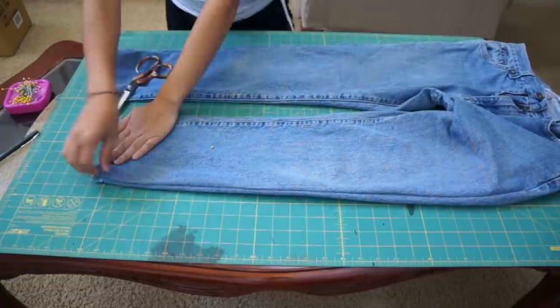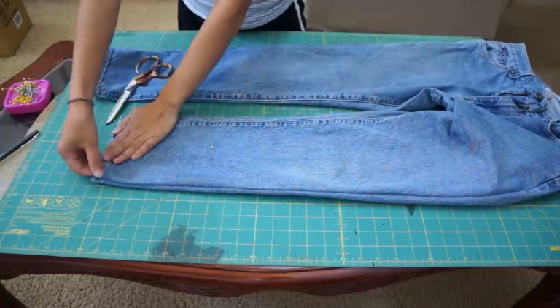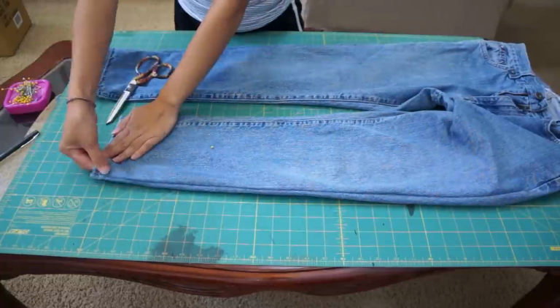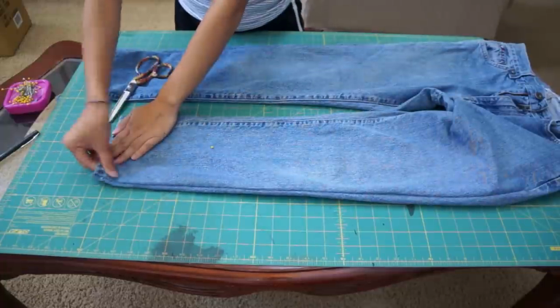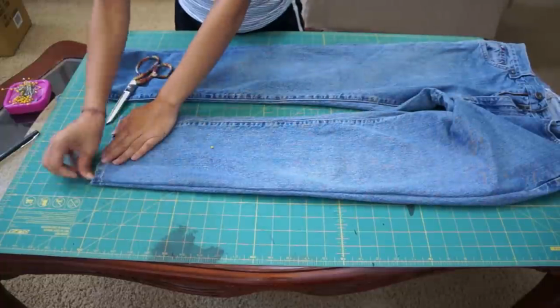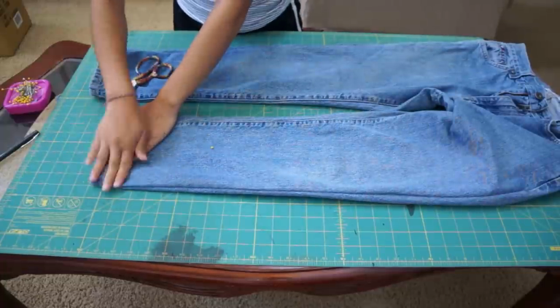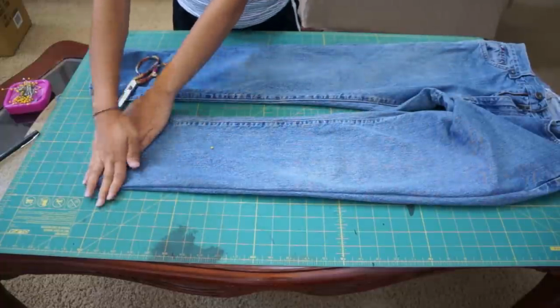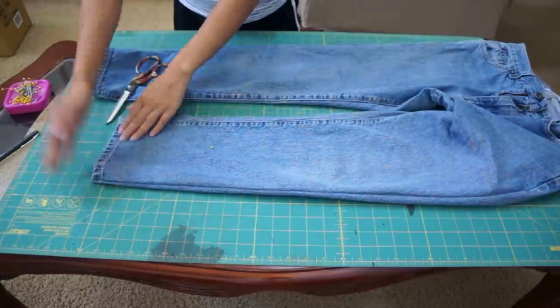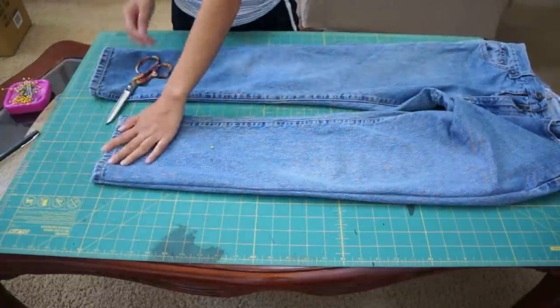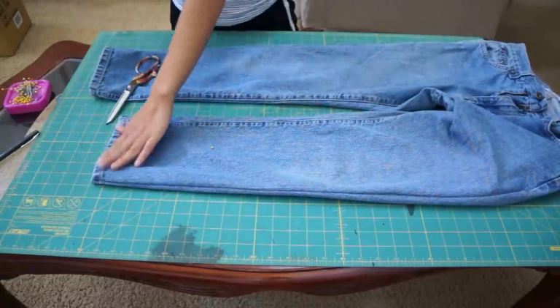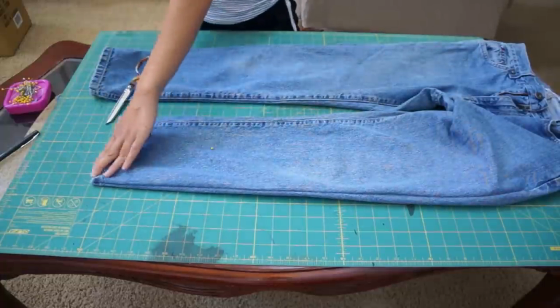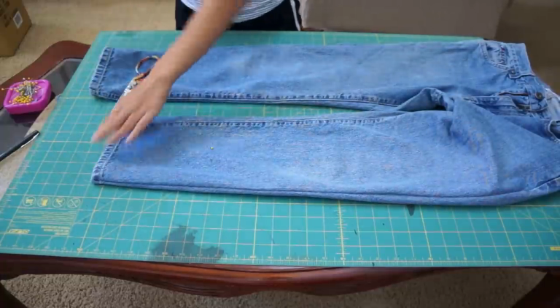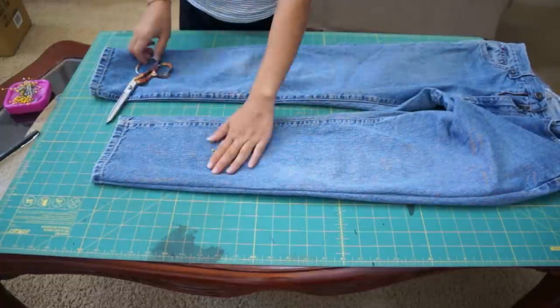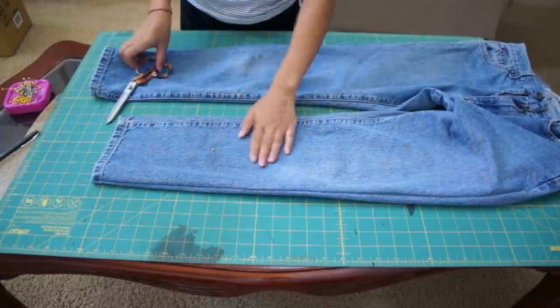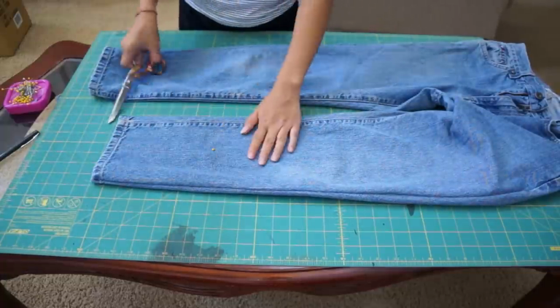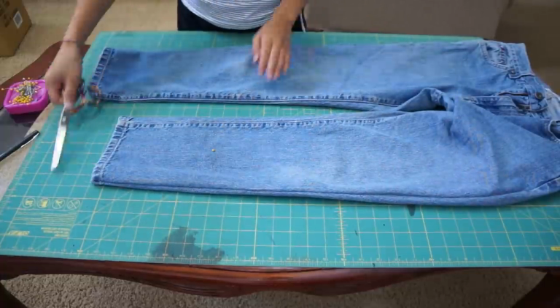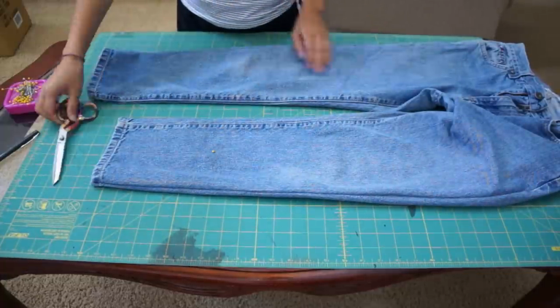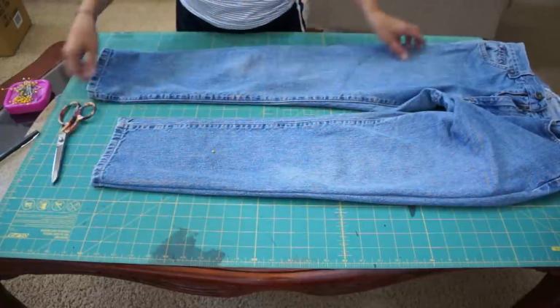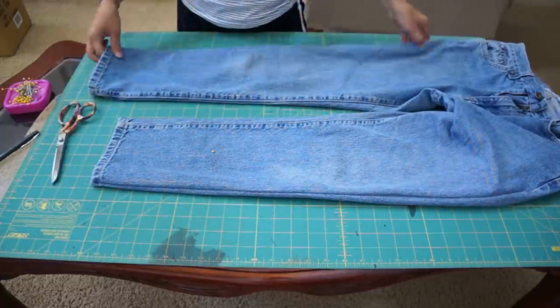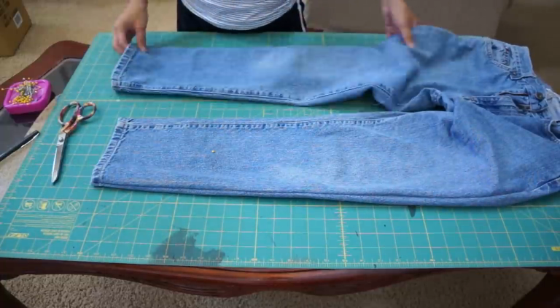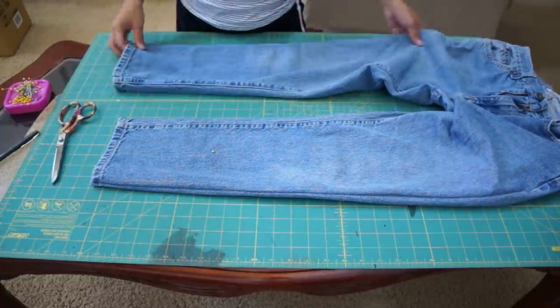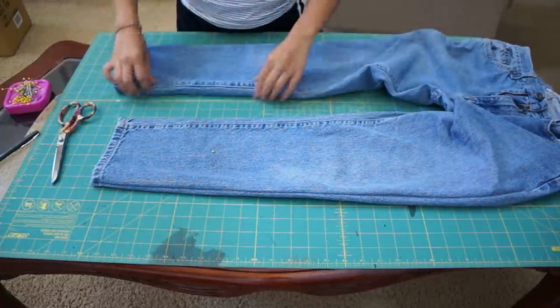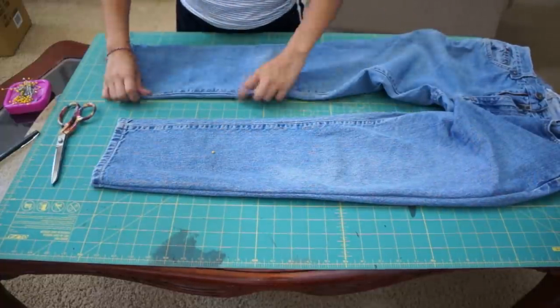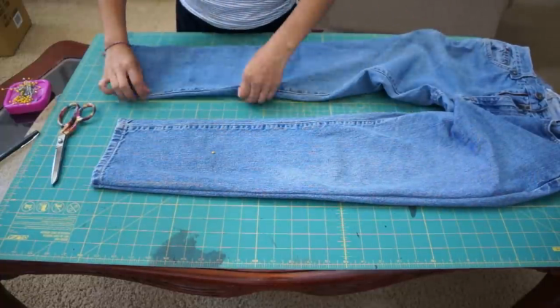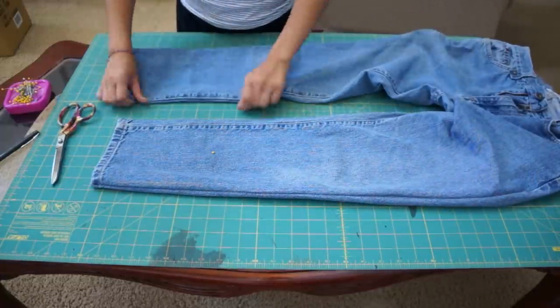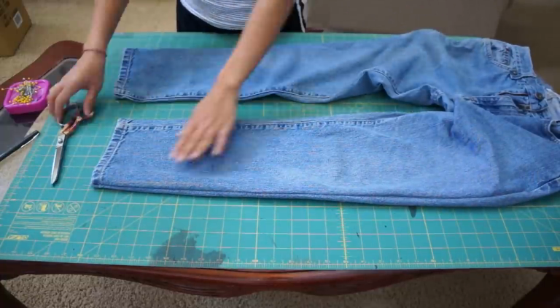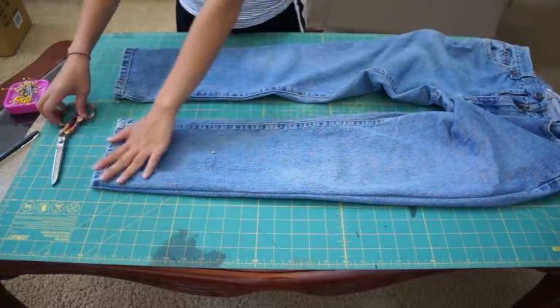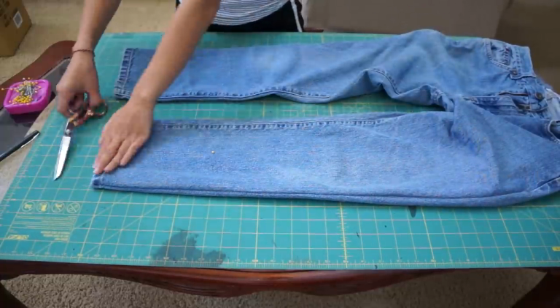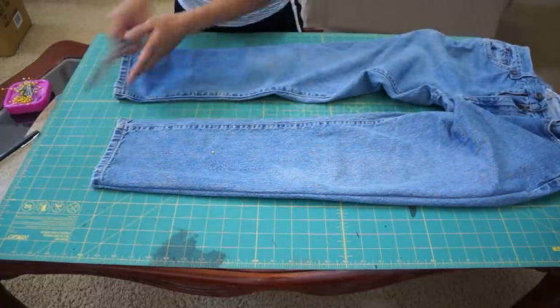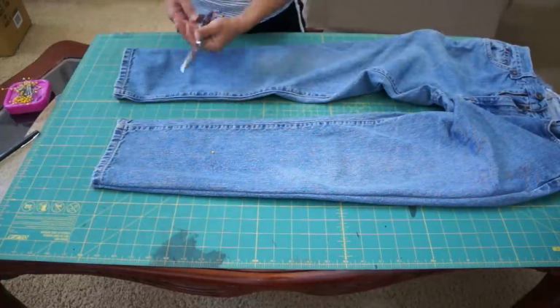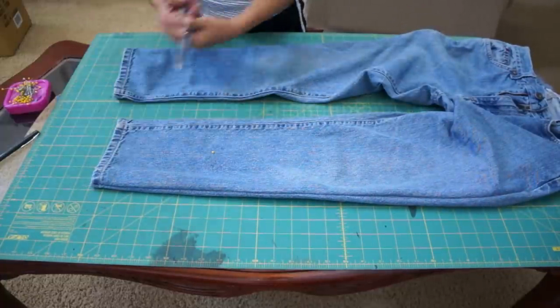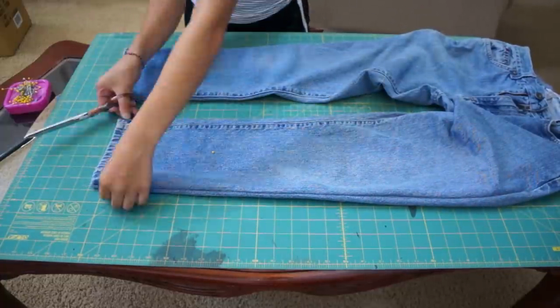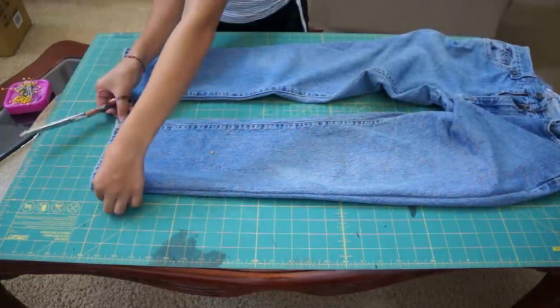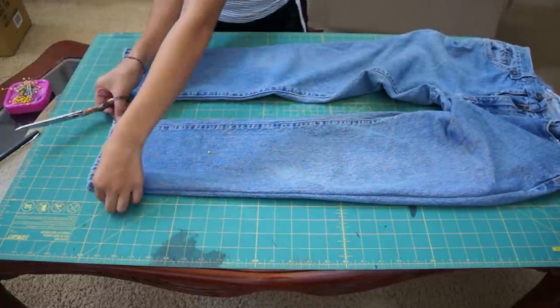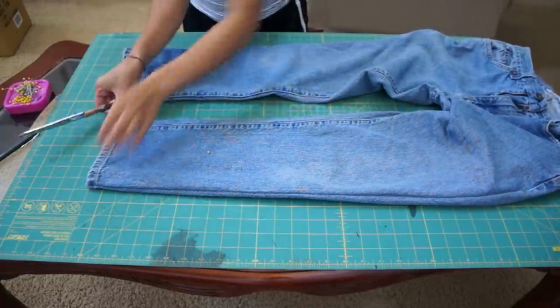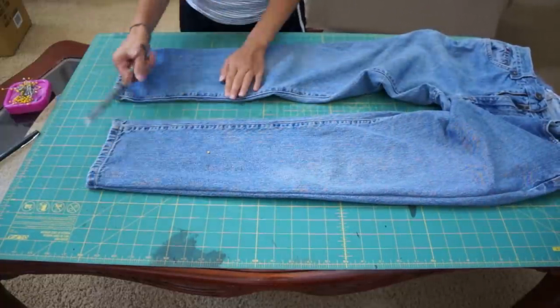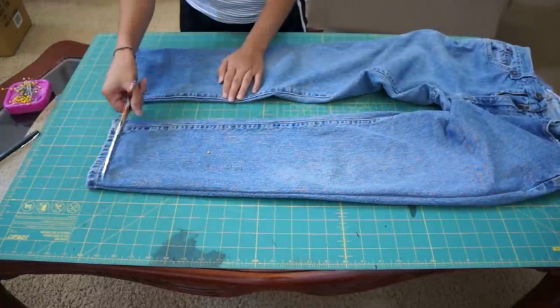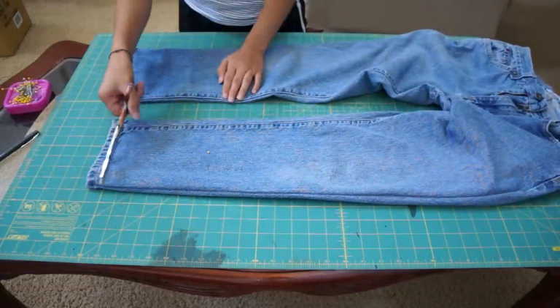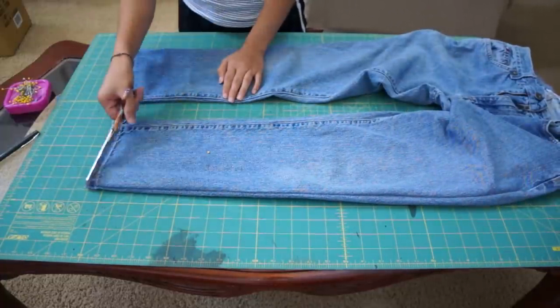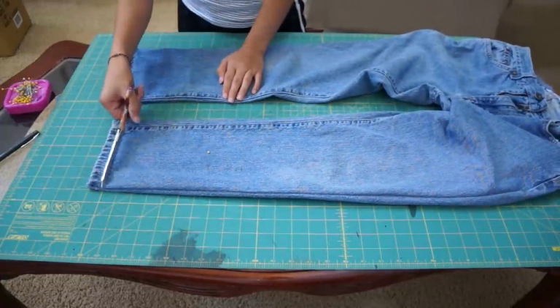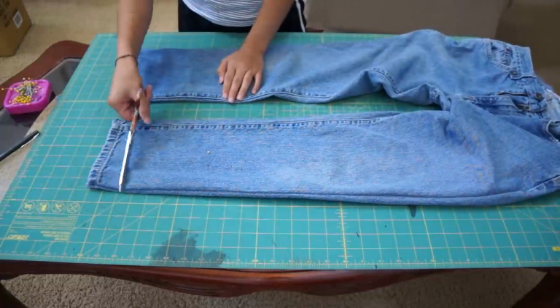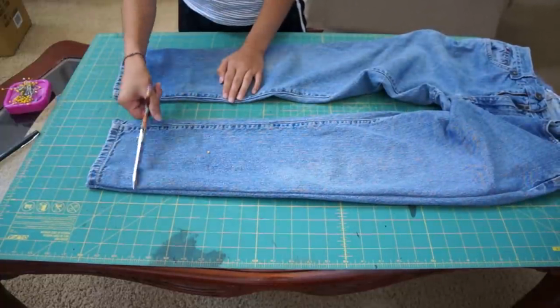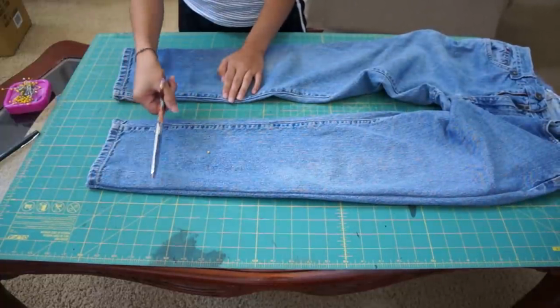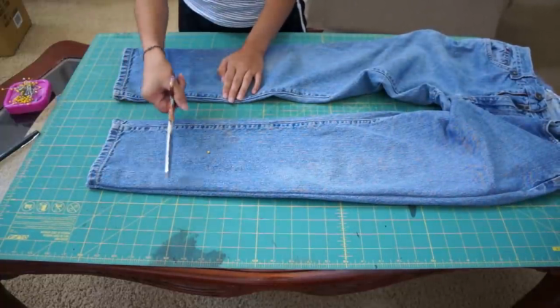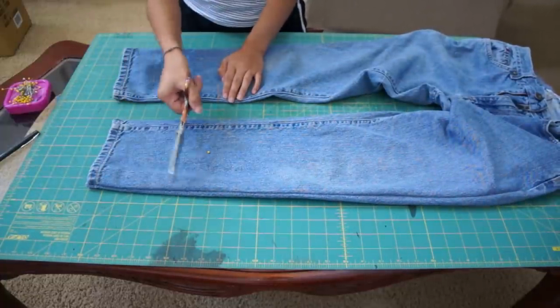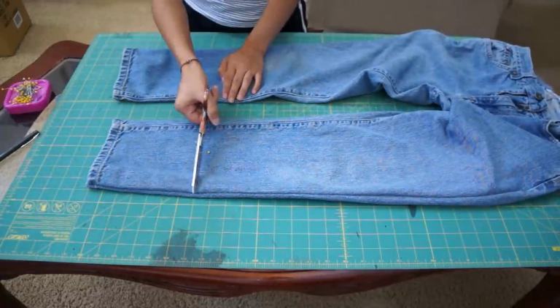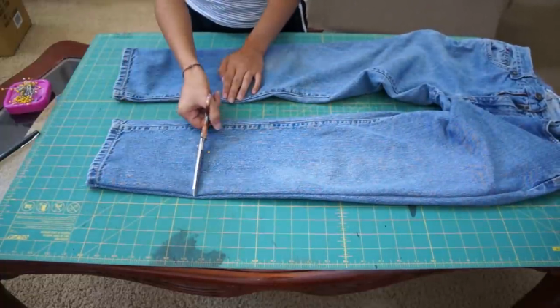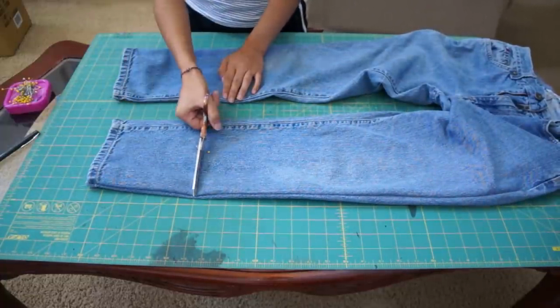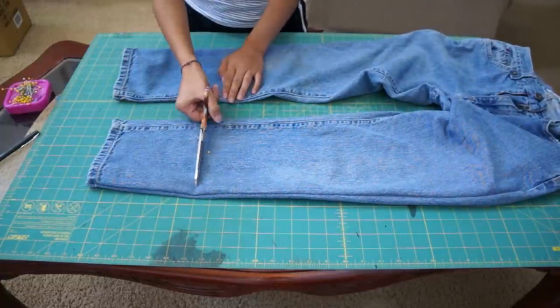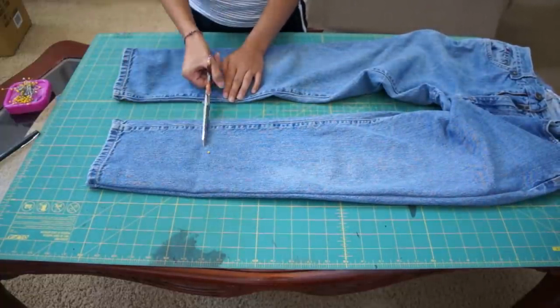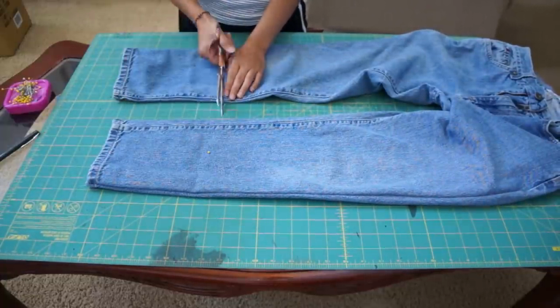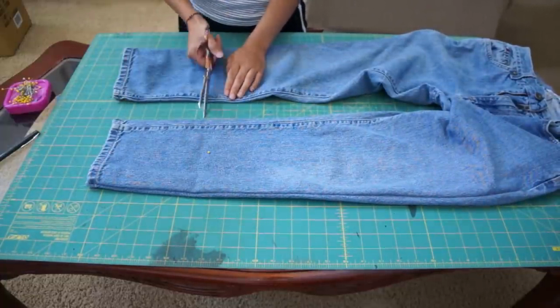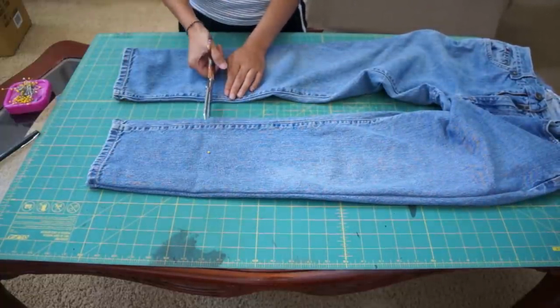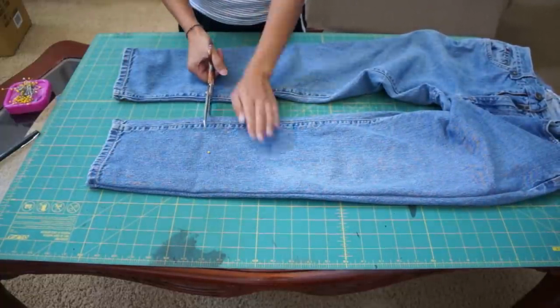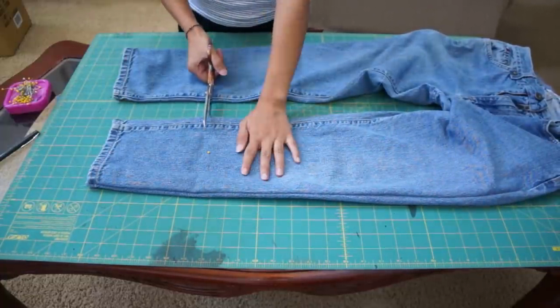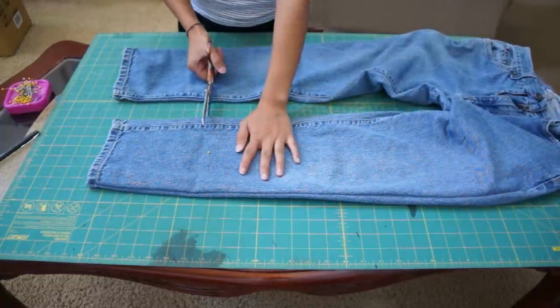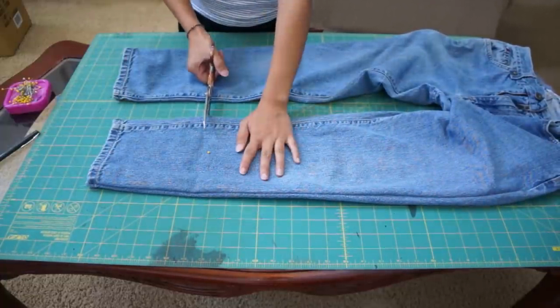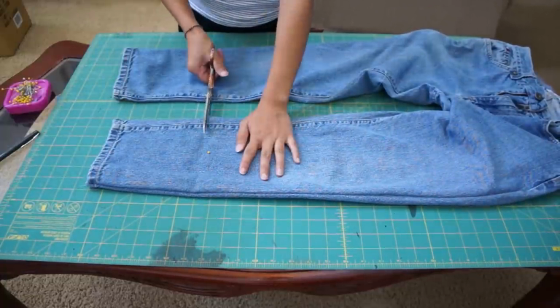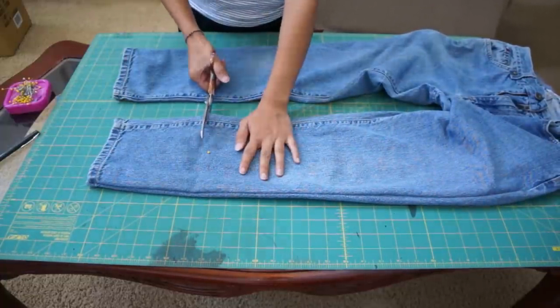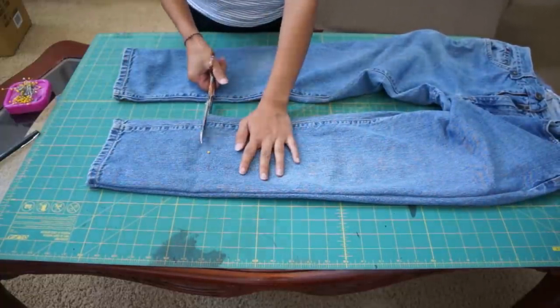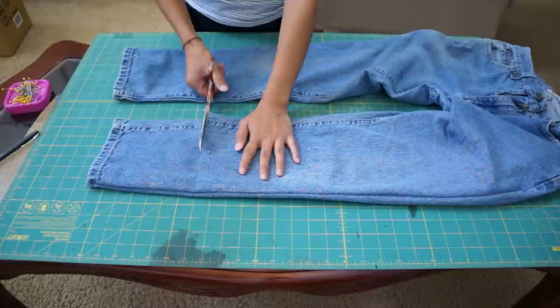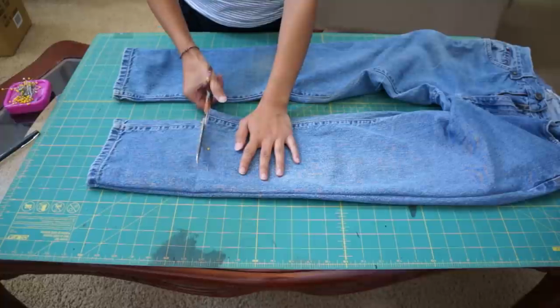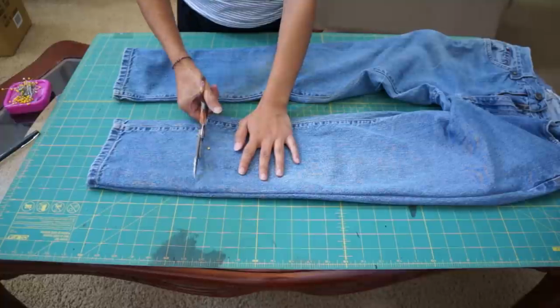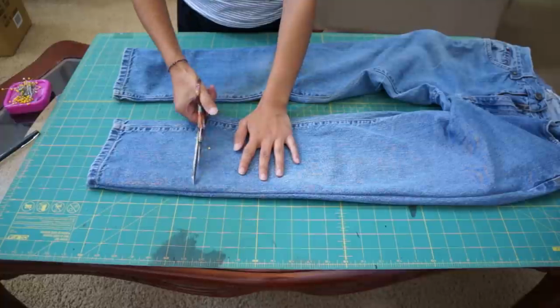Once you're done sewing, try them on and place a marking where you want them to be cropped and cut straight across the bottom.